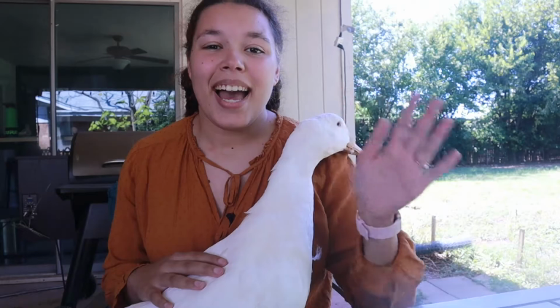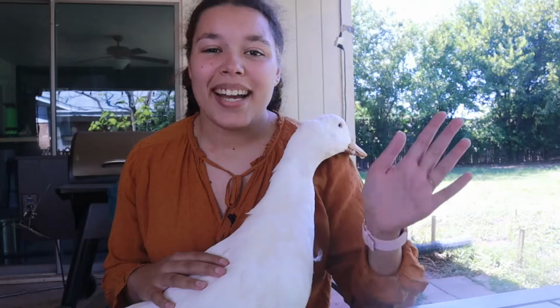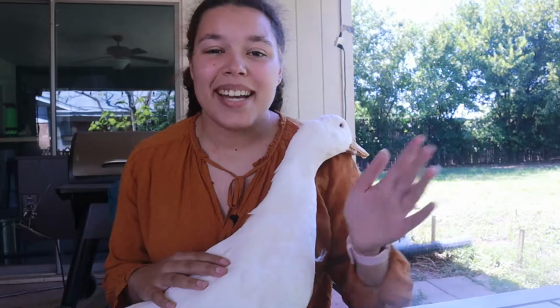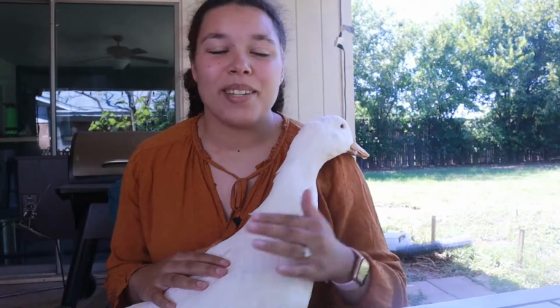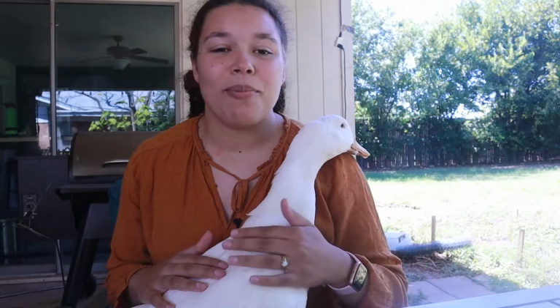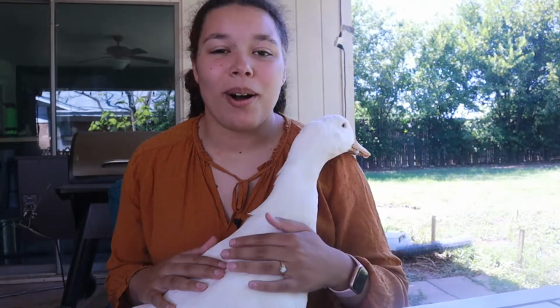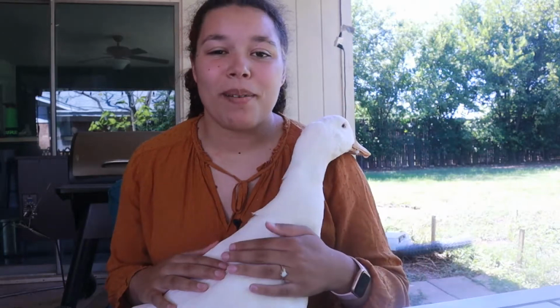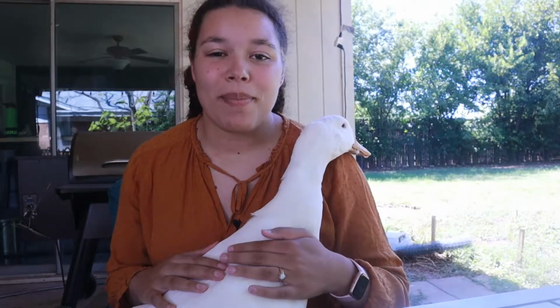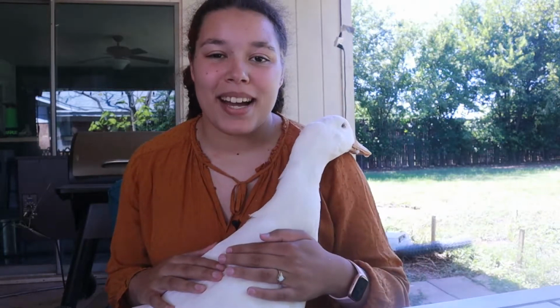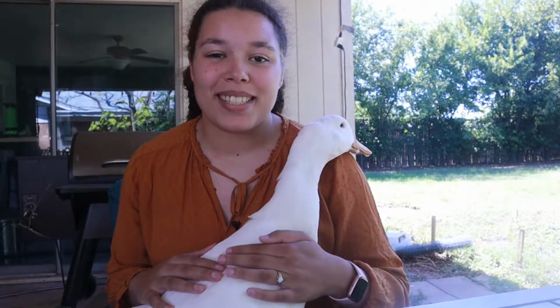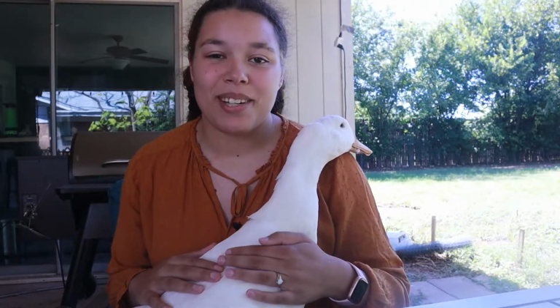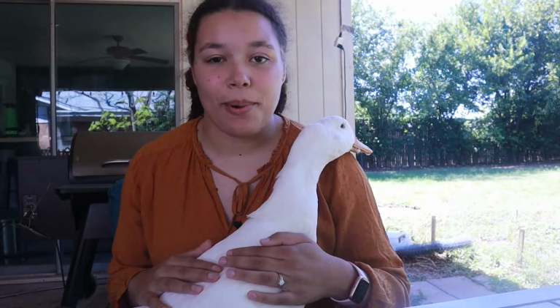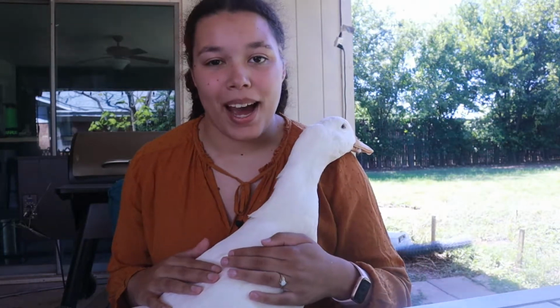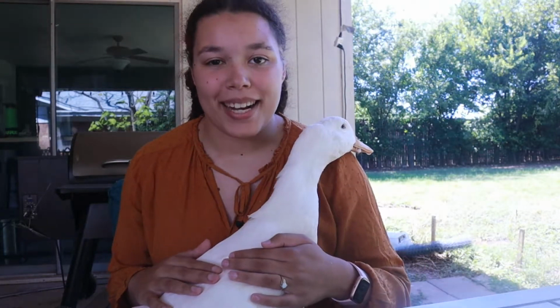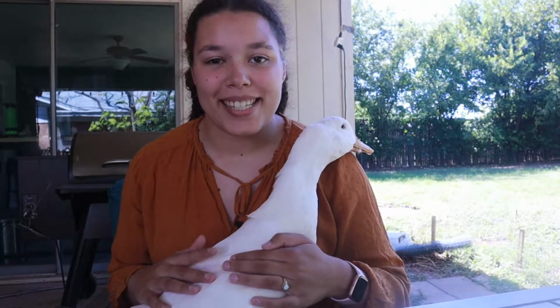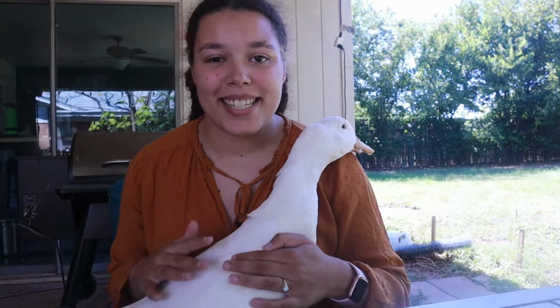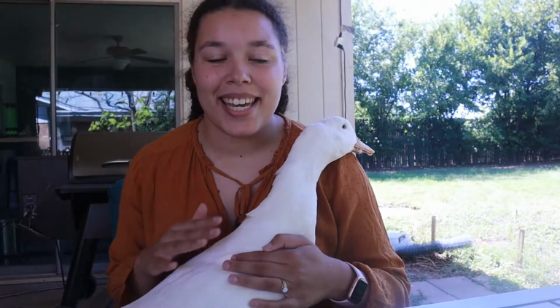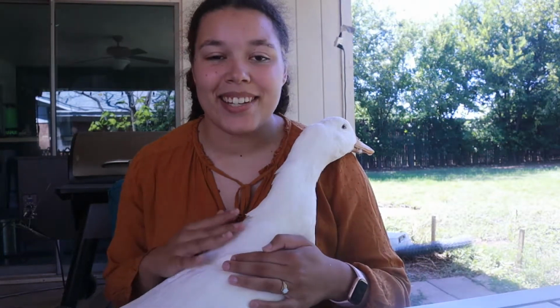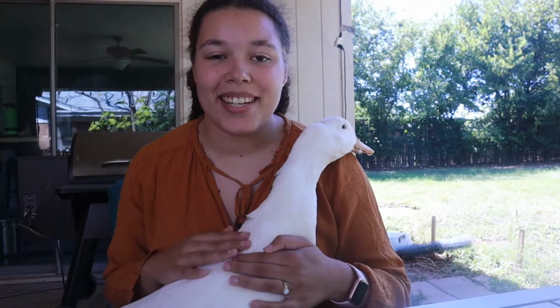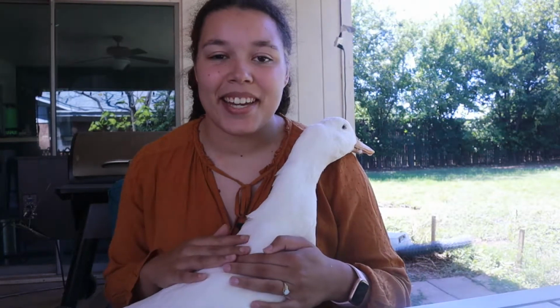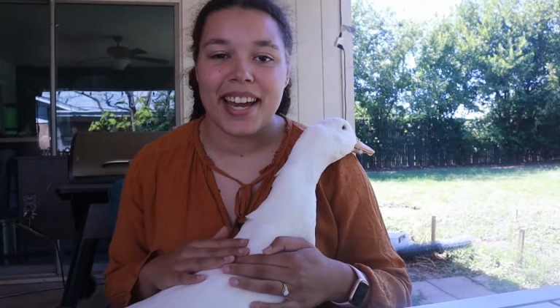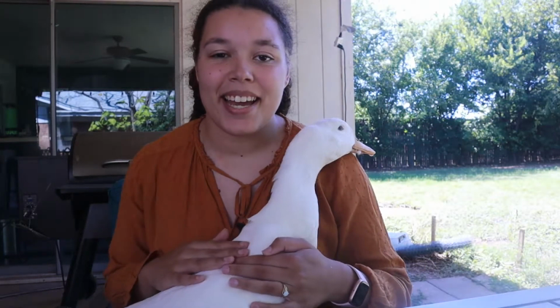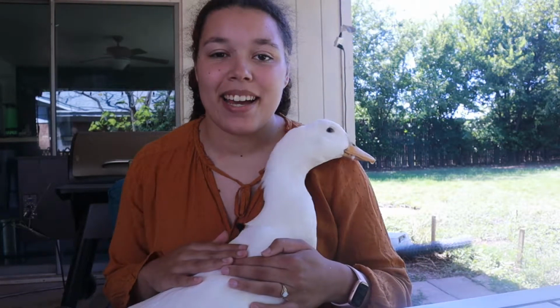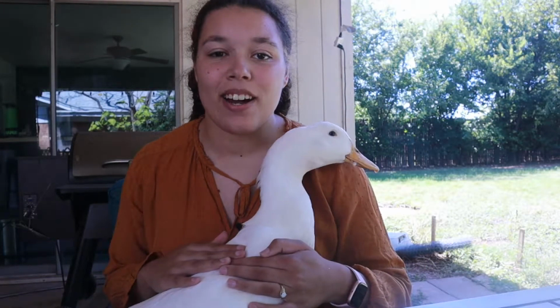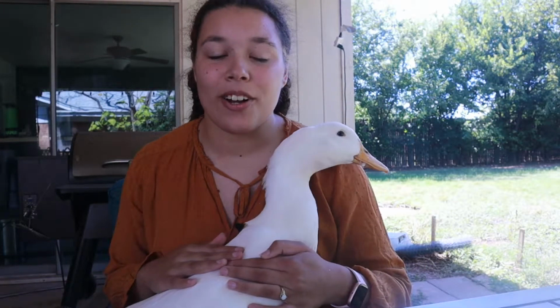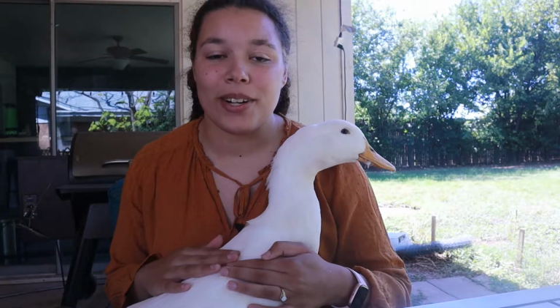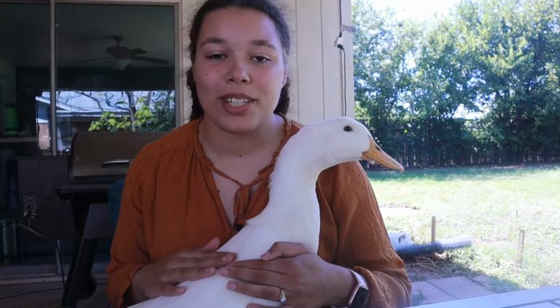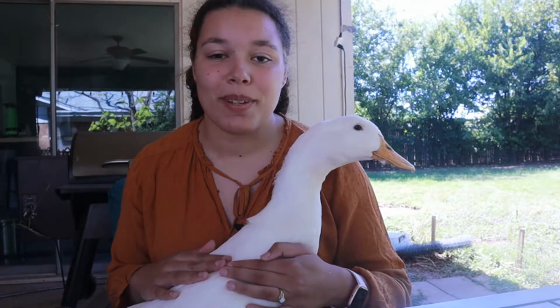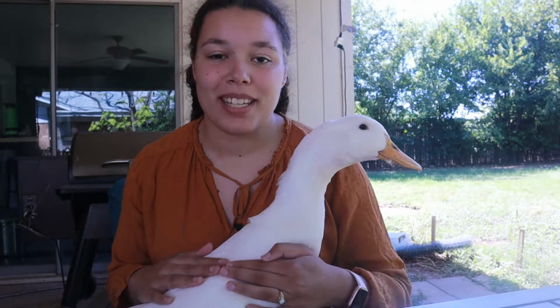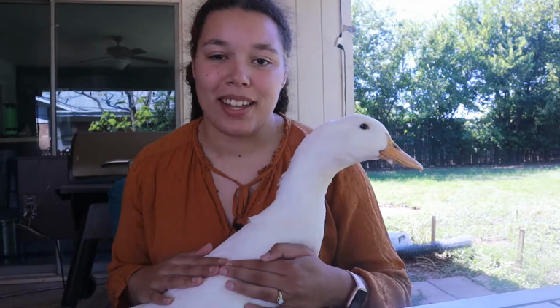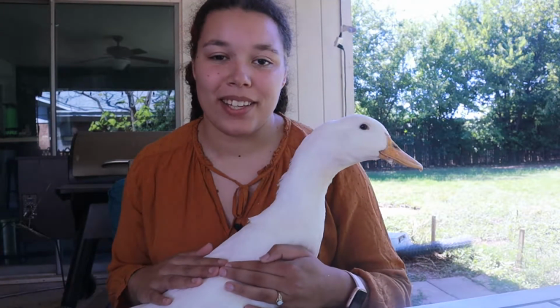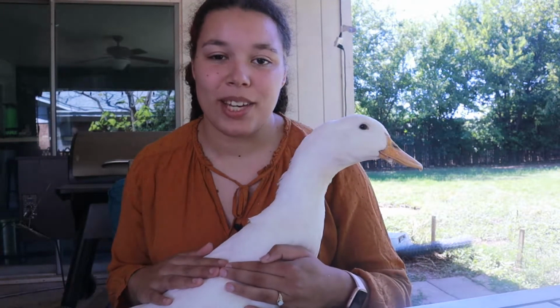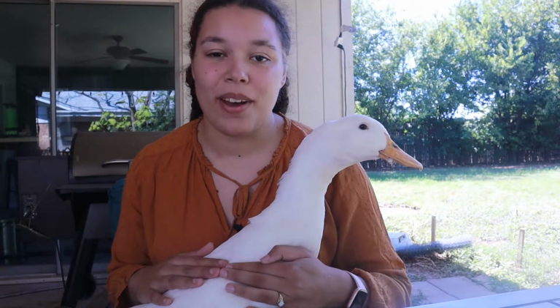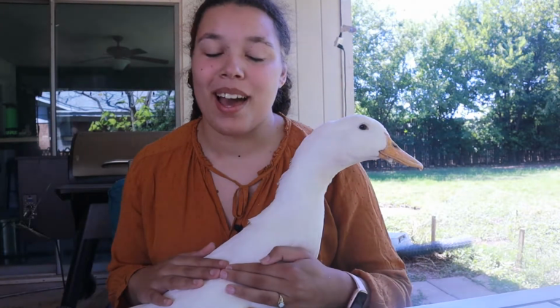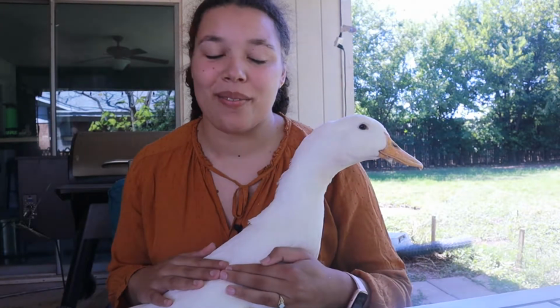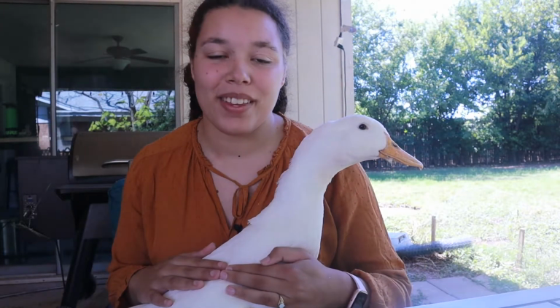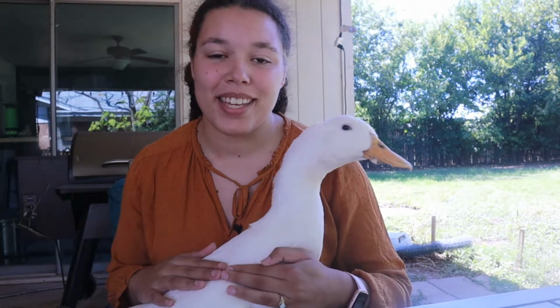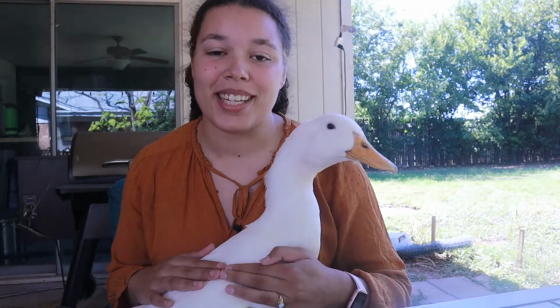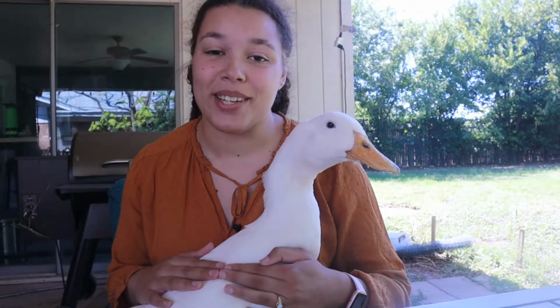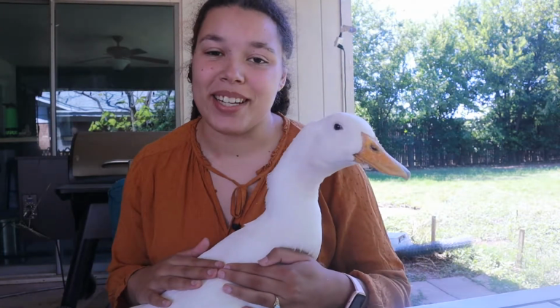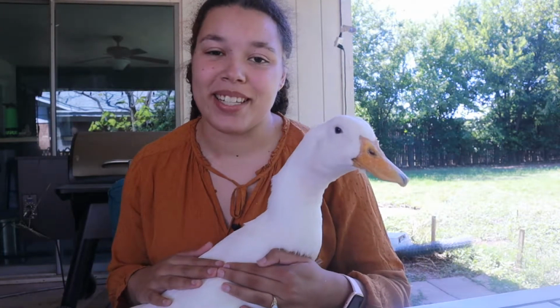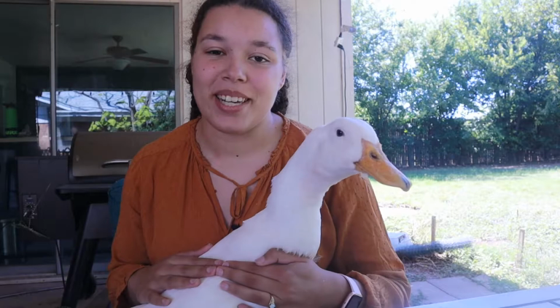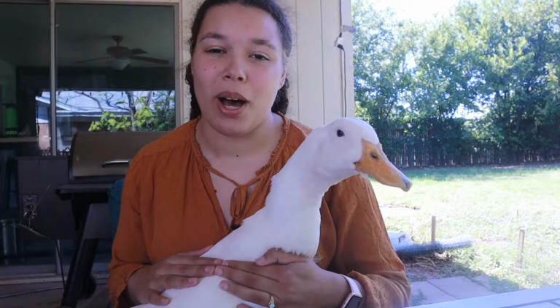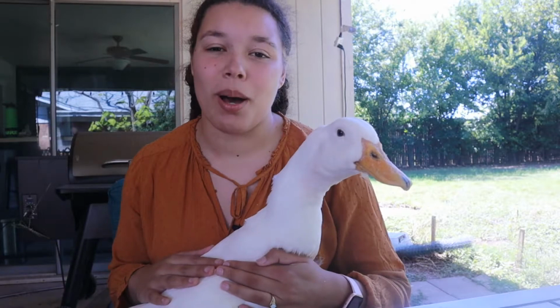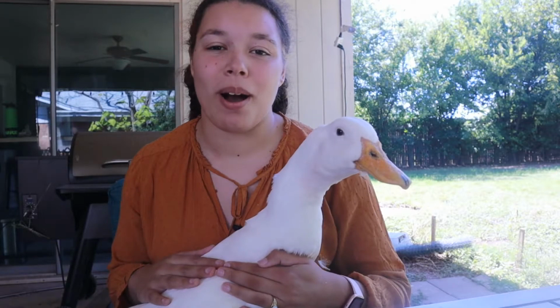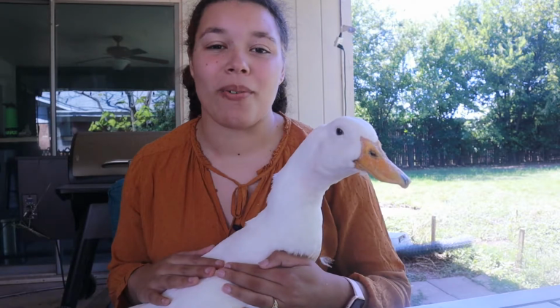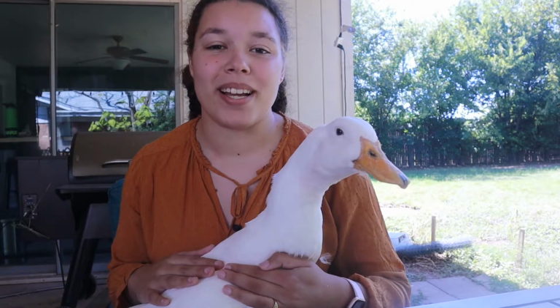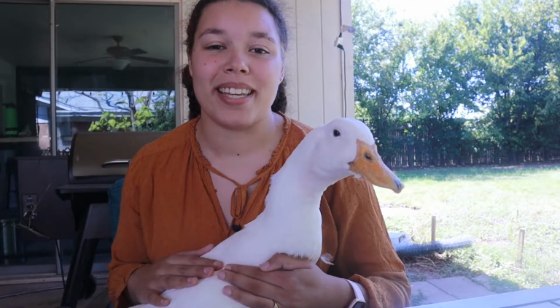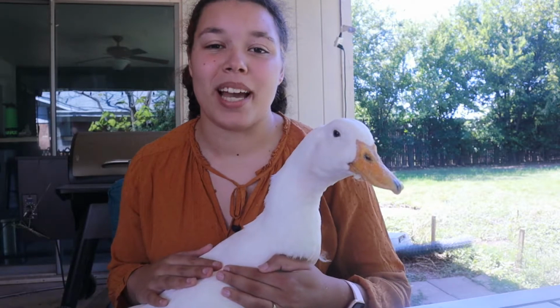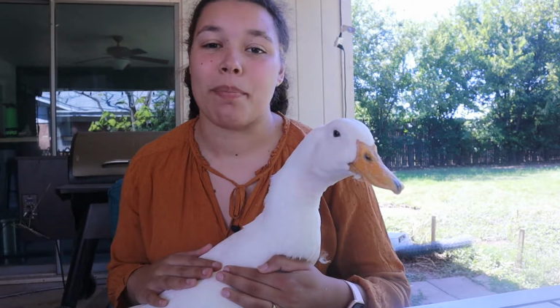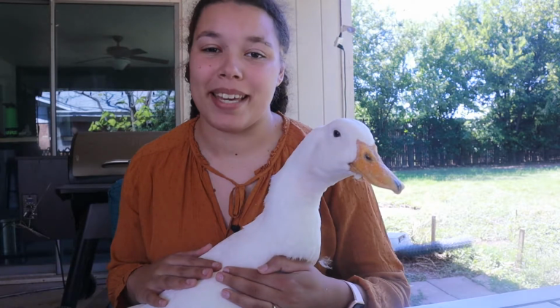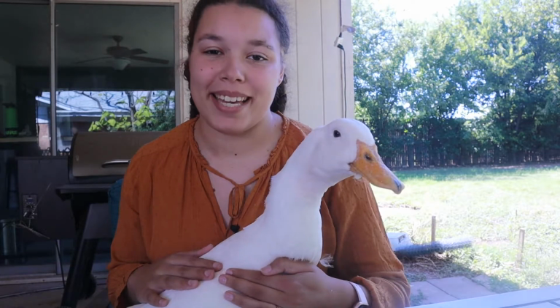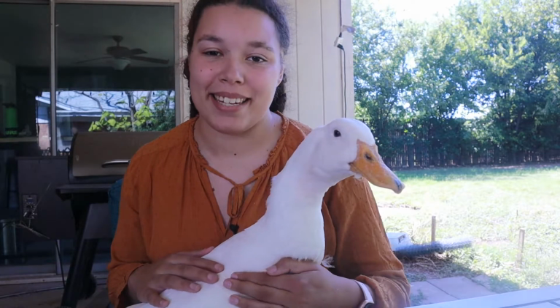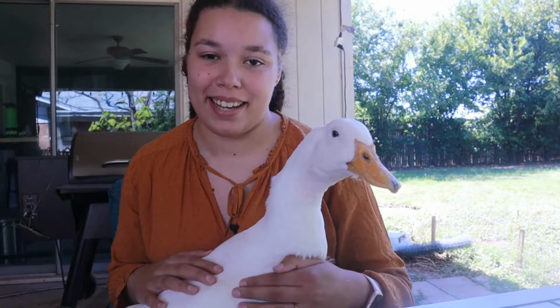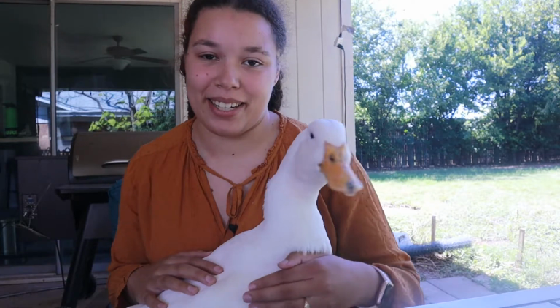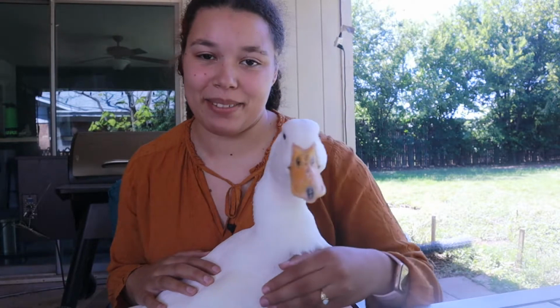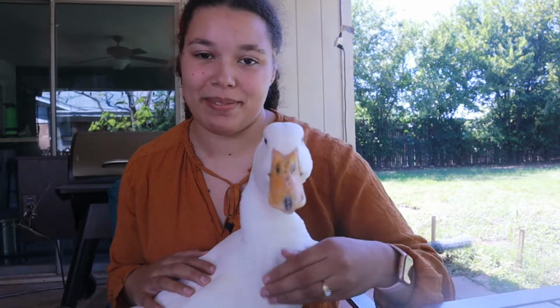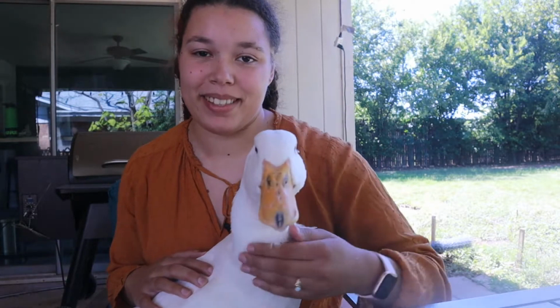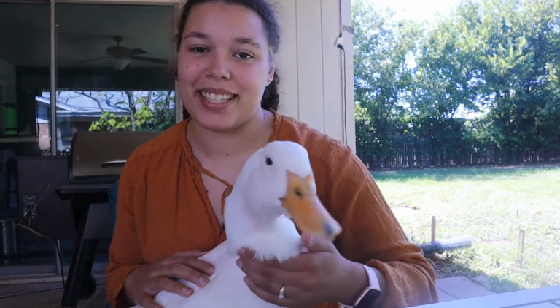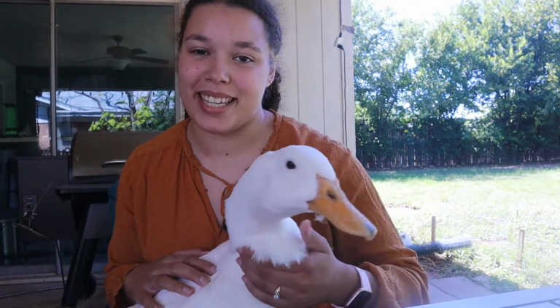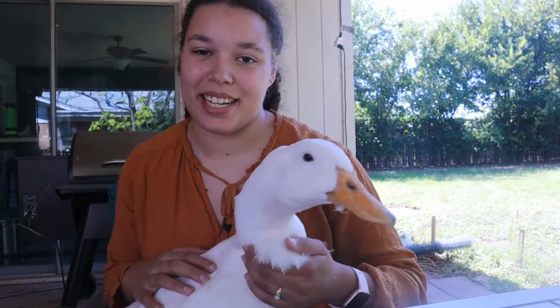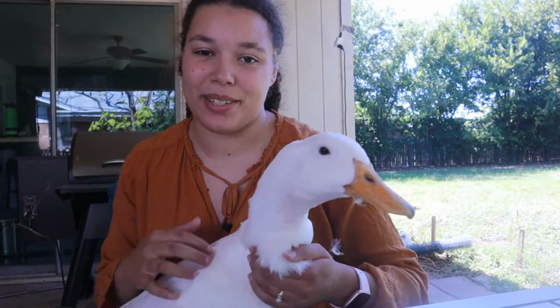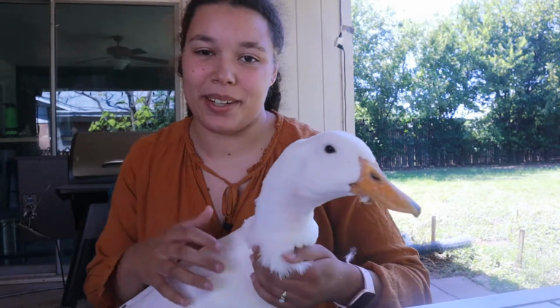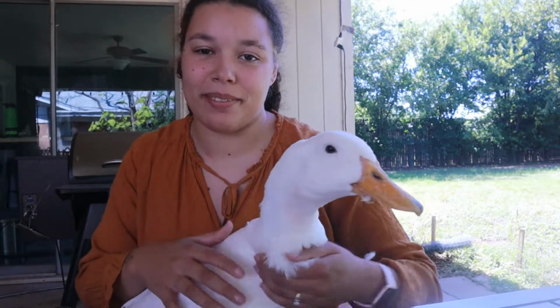Hi guys! Welcome back to Quack. Today Cookie and I are going to be telling you everything you need to know about raising a Peking duck. Let's get into it.